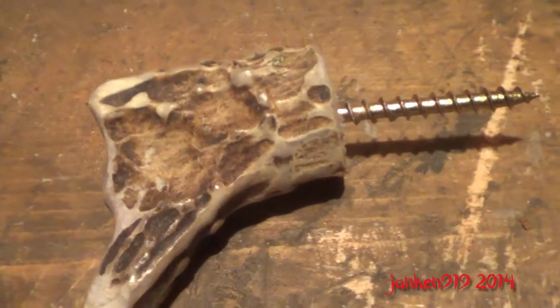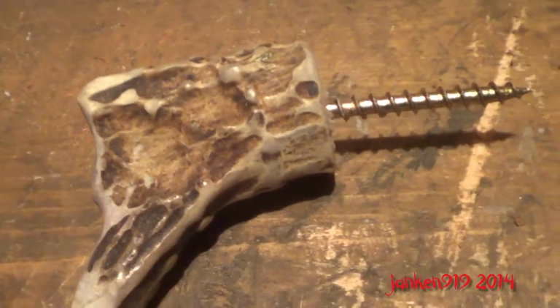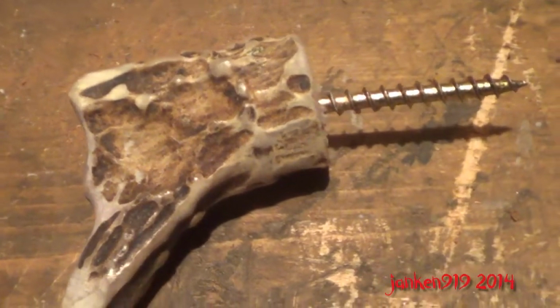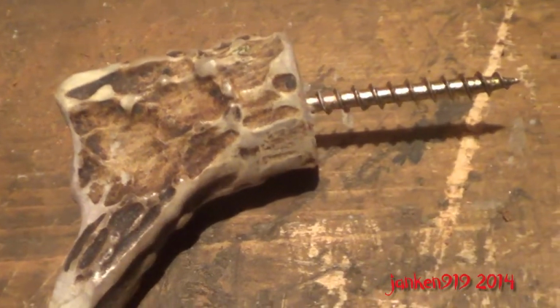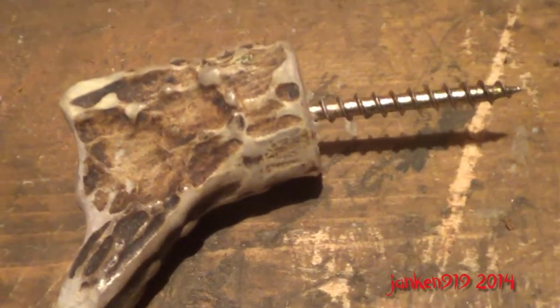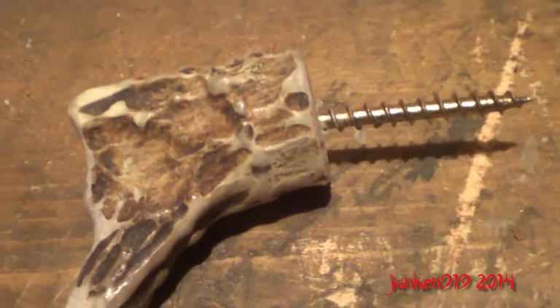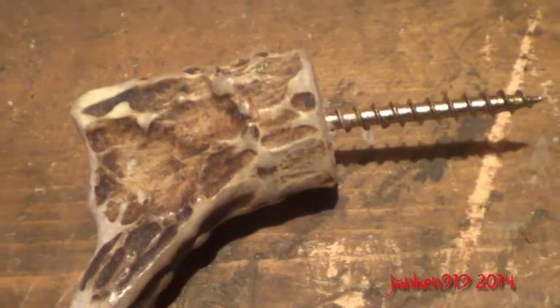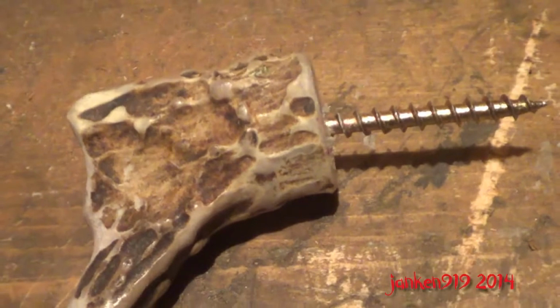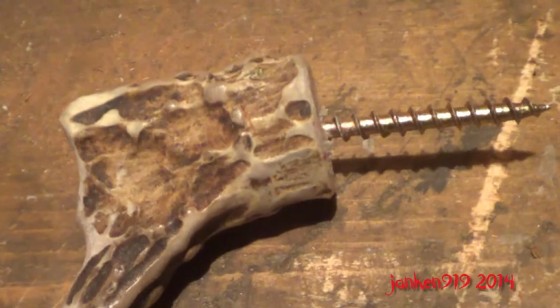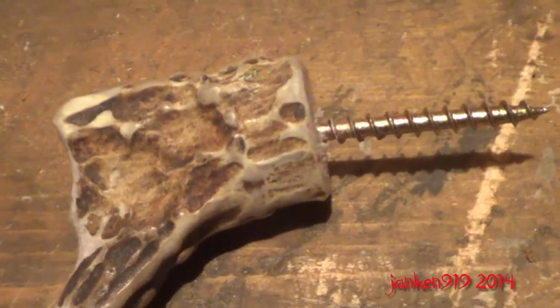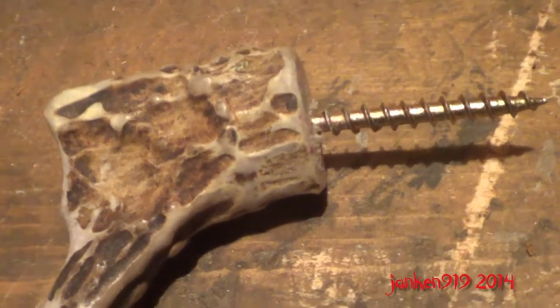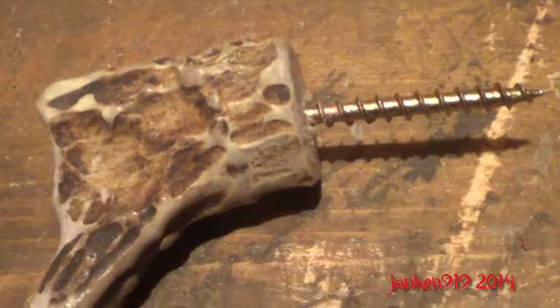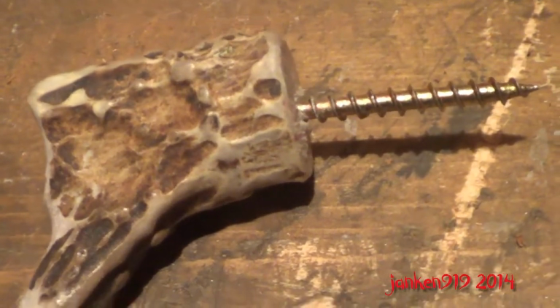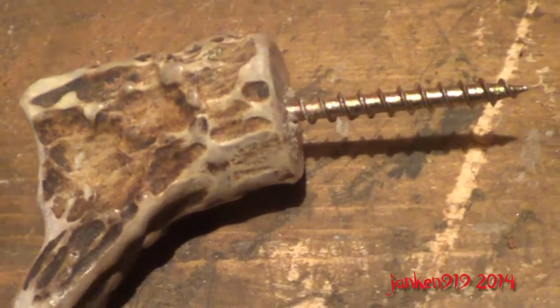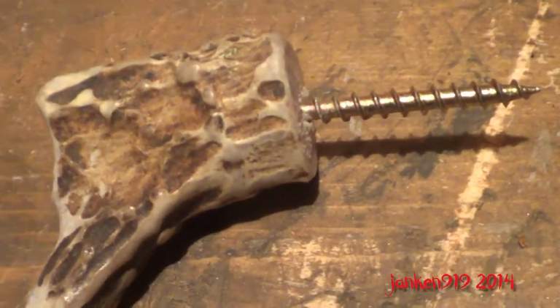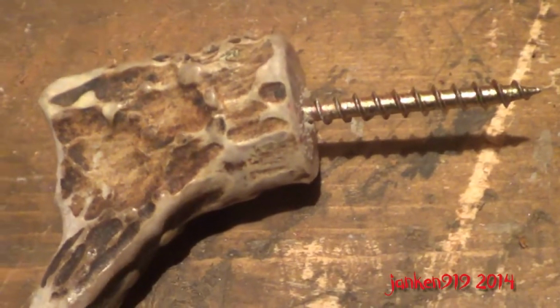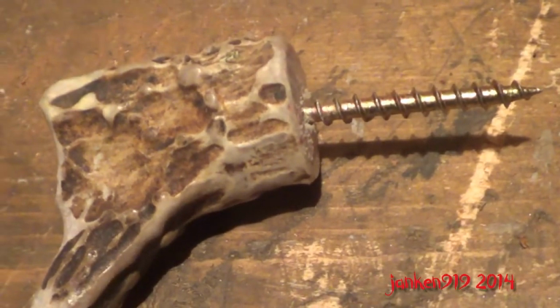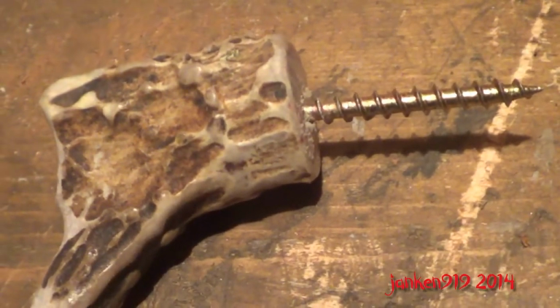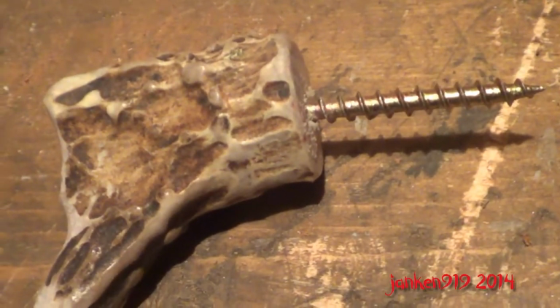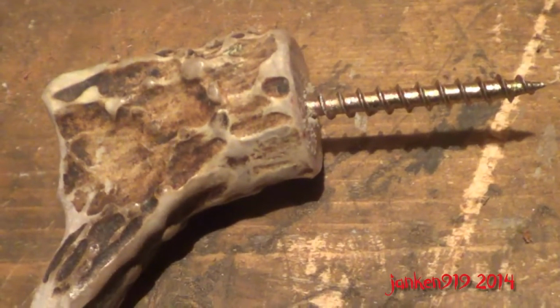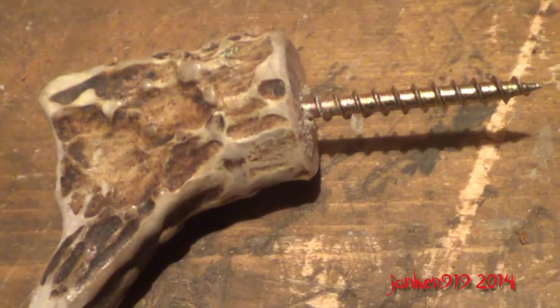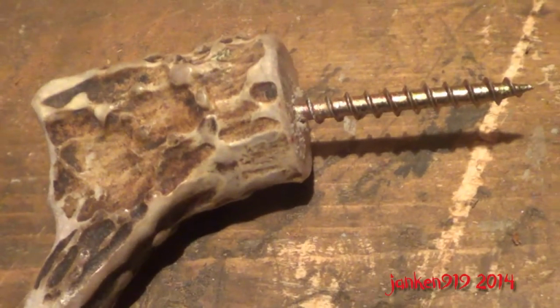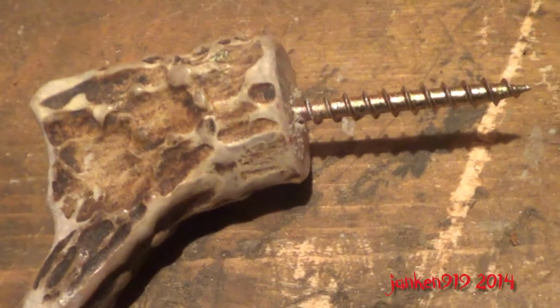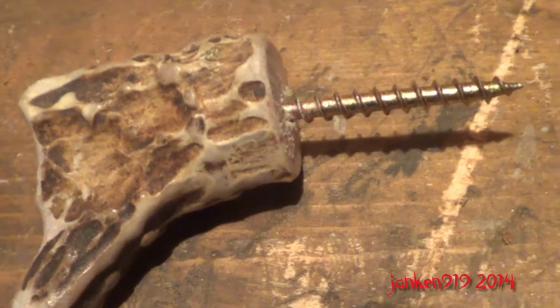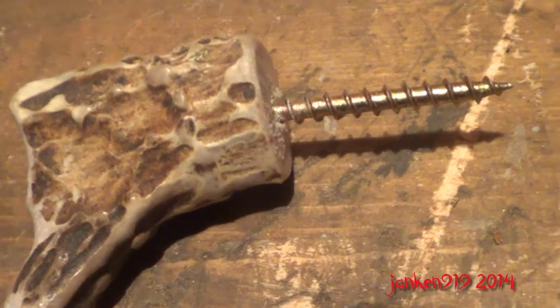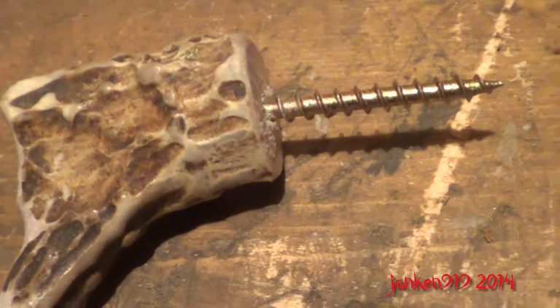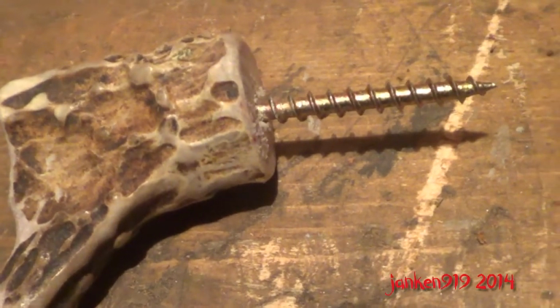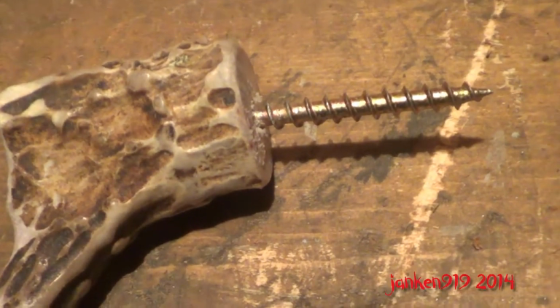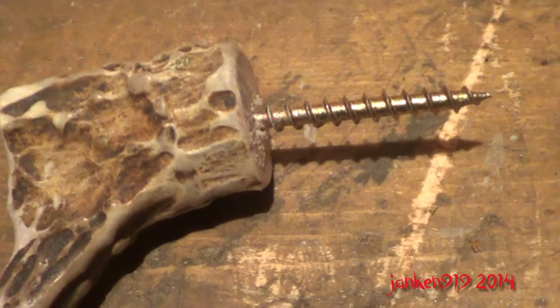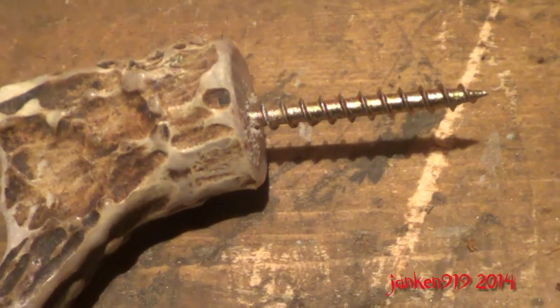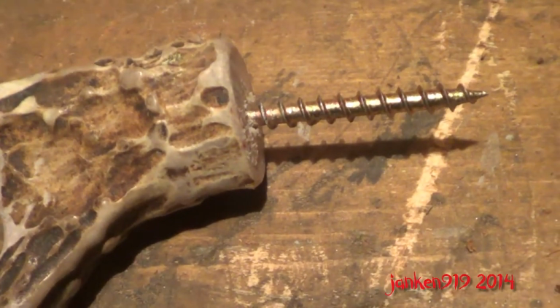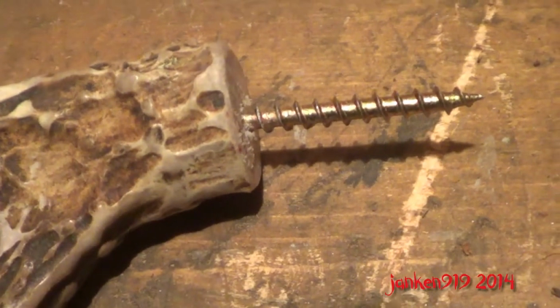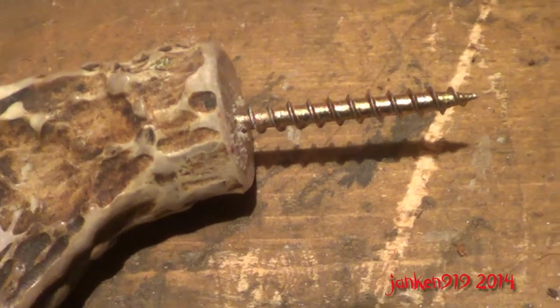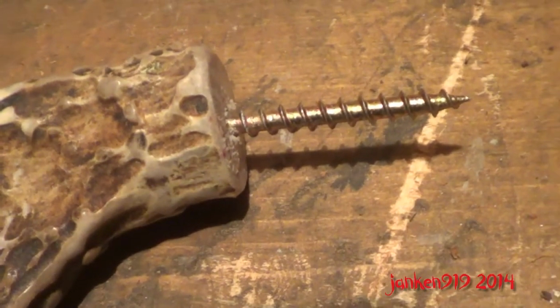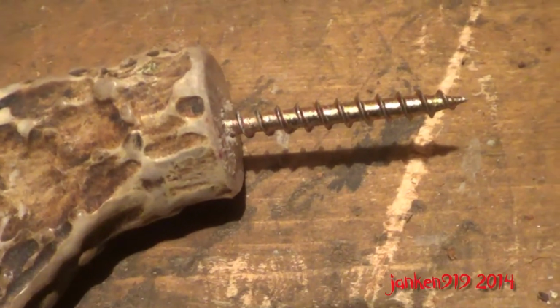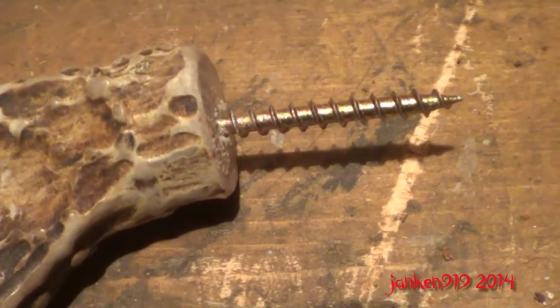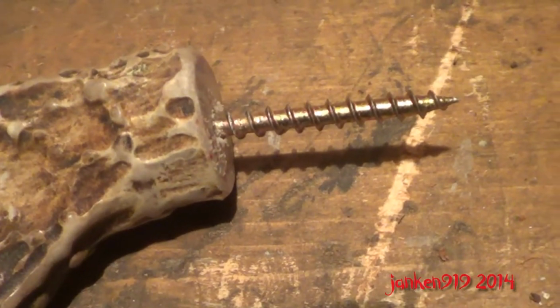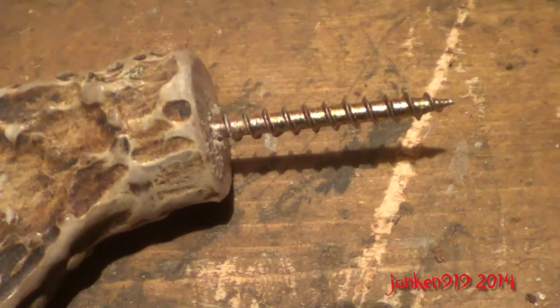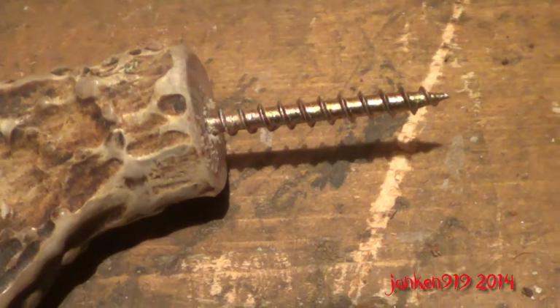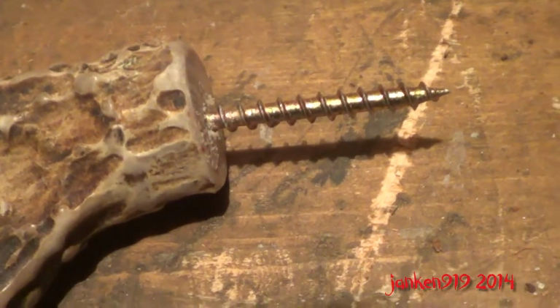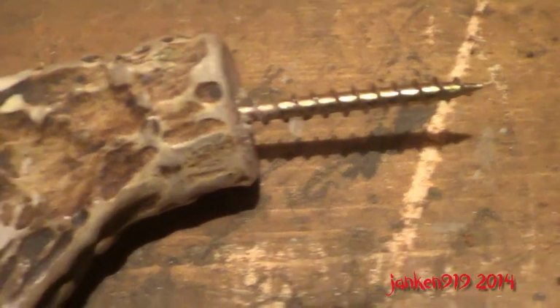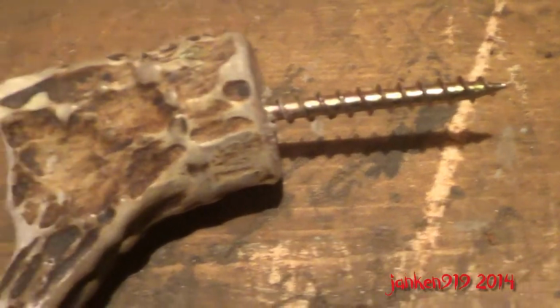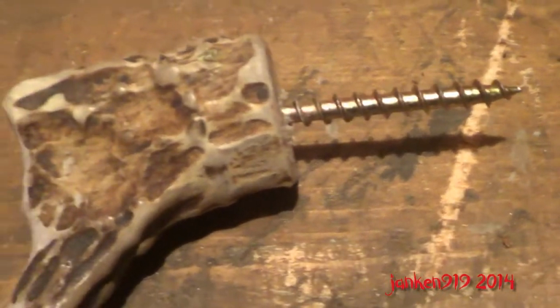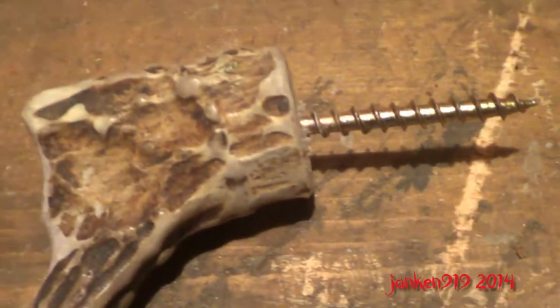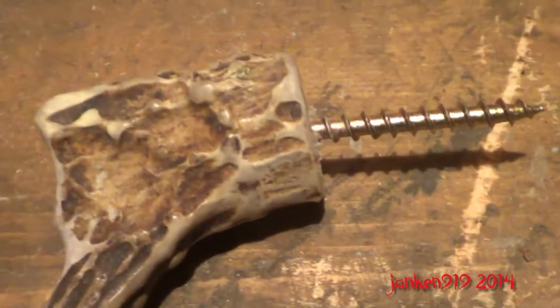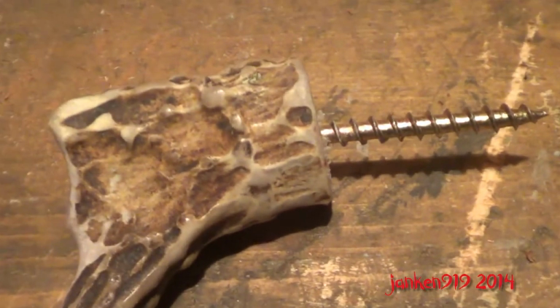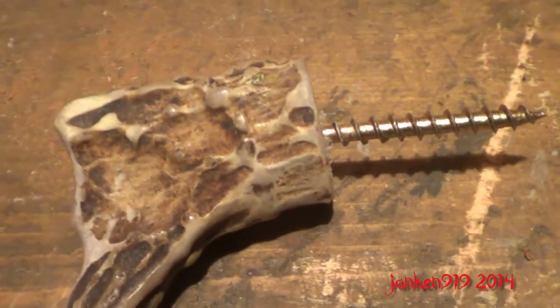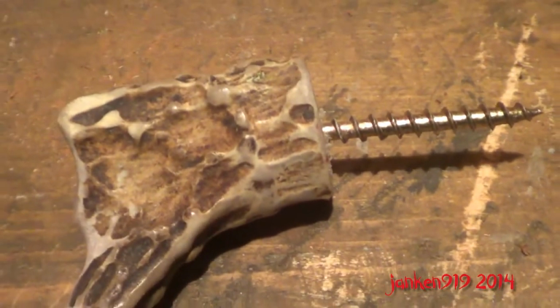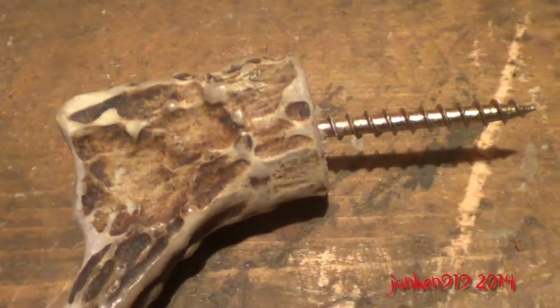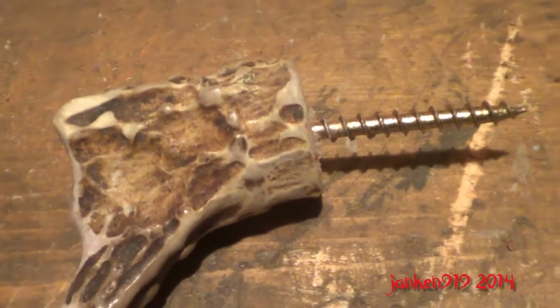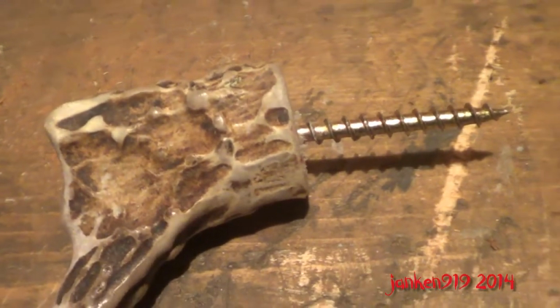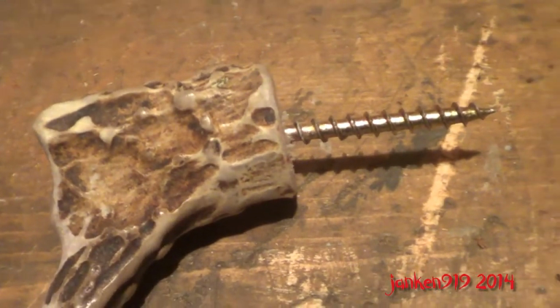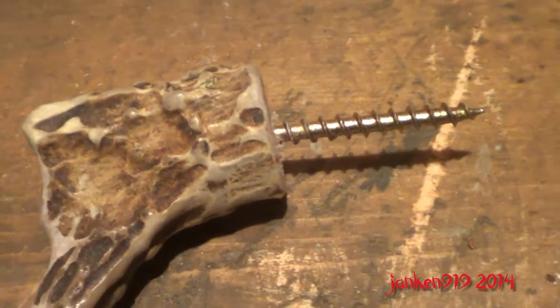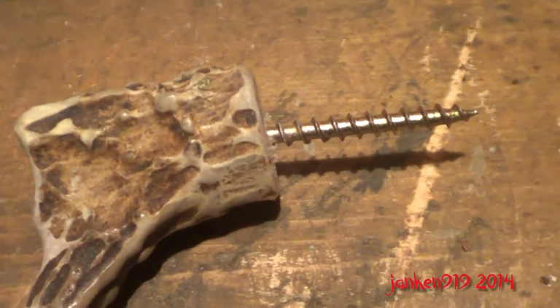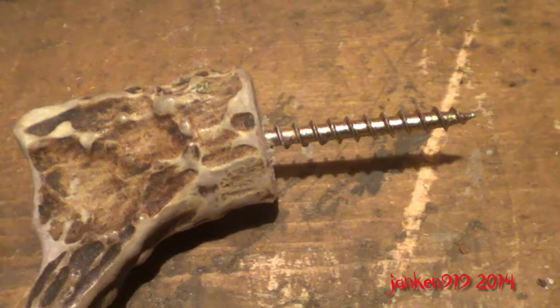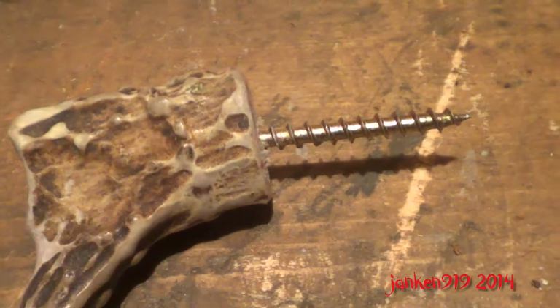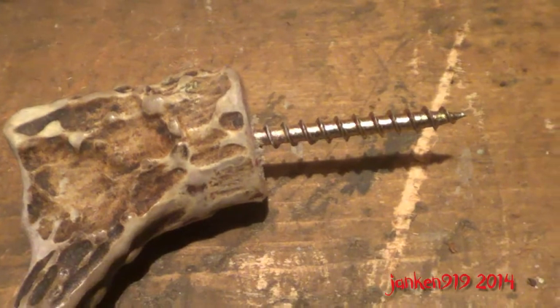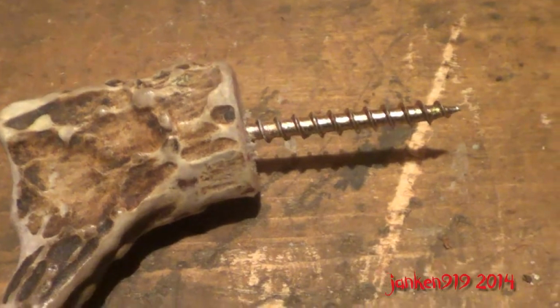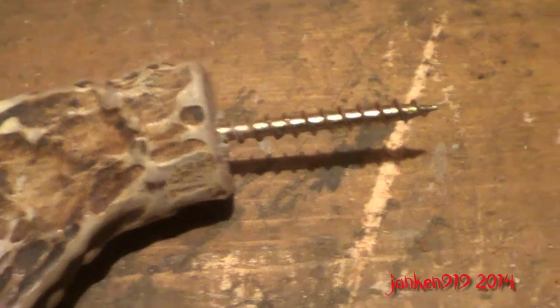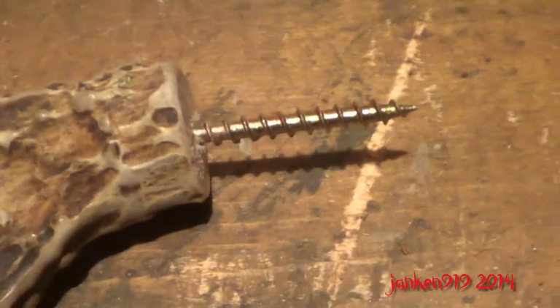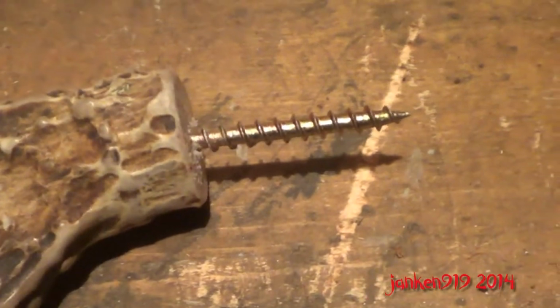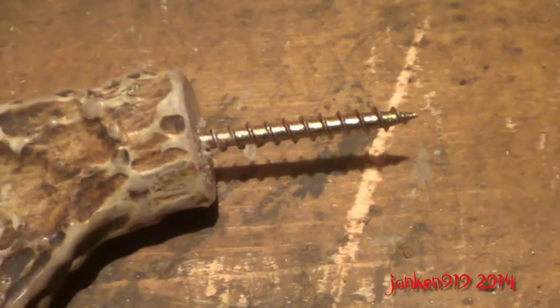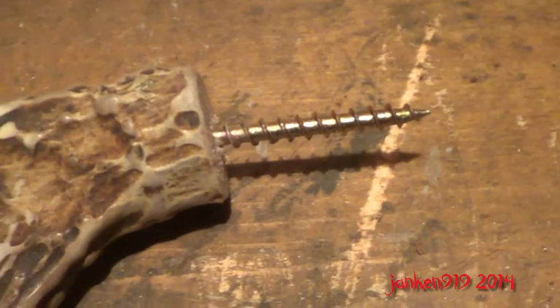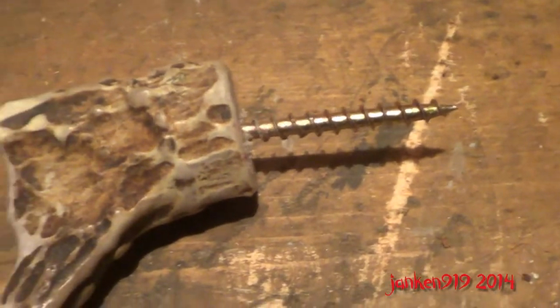I made myself a coat hook. I just drilled a hole in the back of the antler, snipped off the top of the screw with bolt cutters and glued it in there.